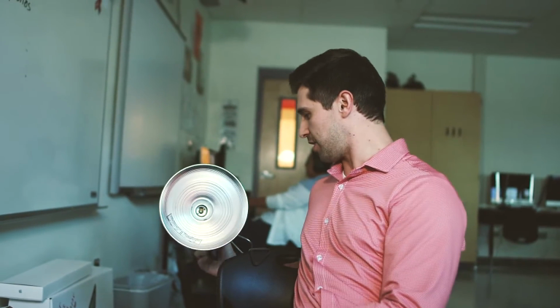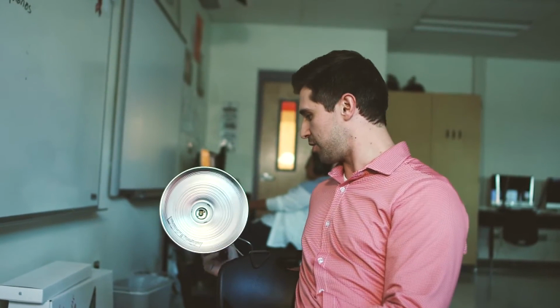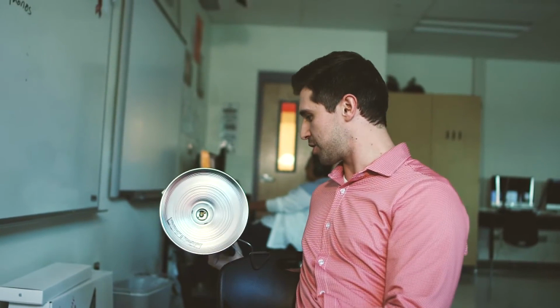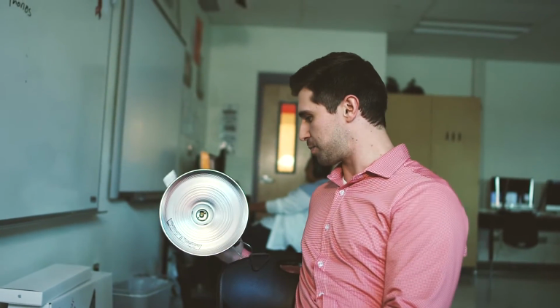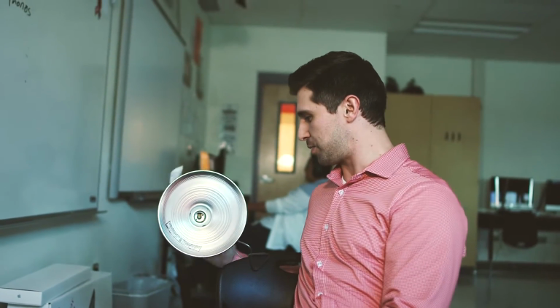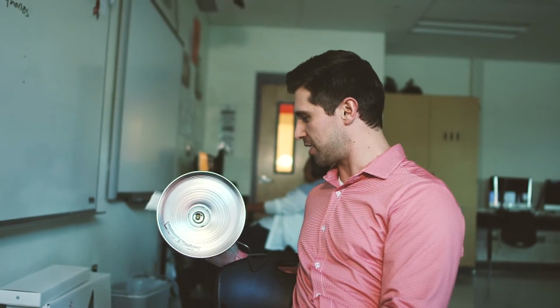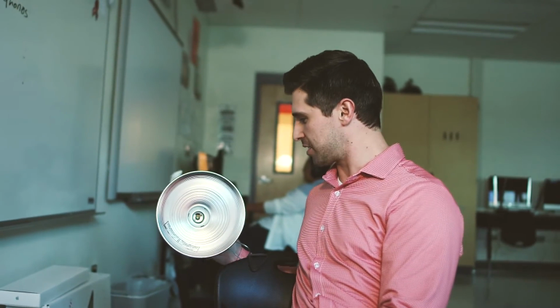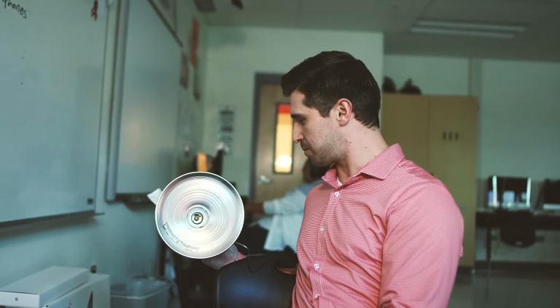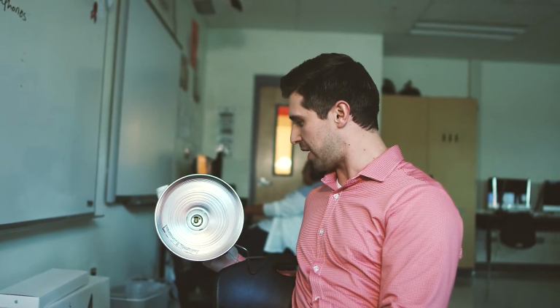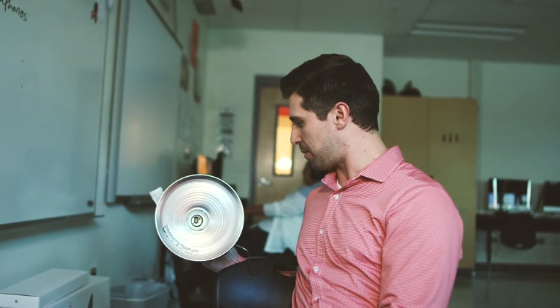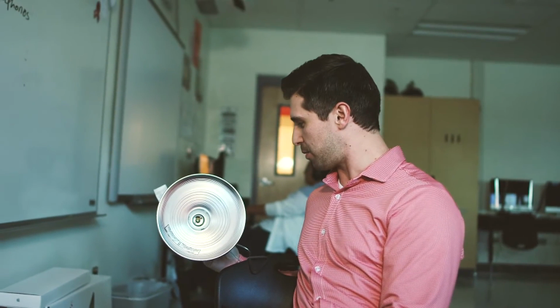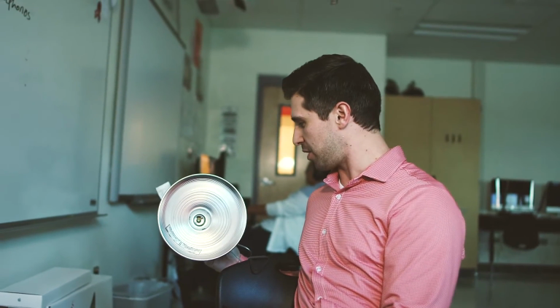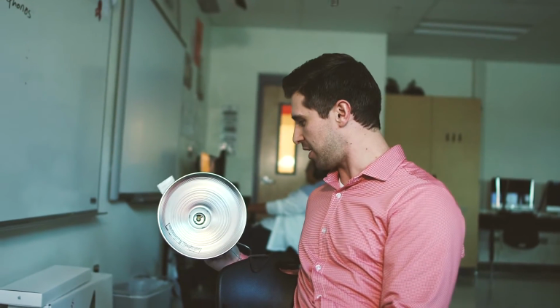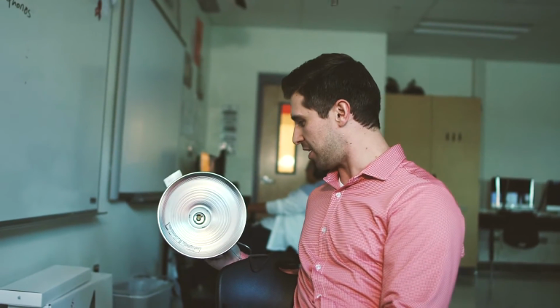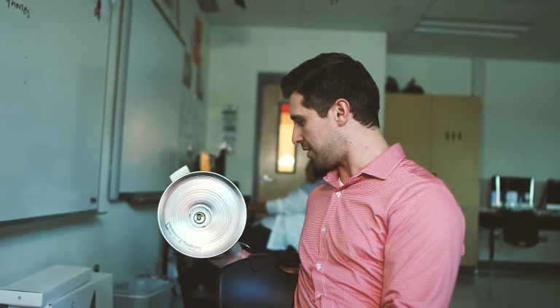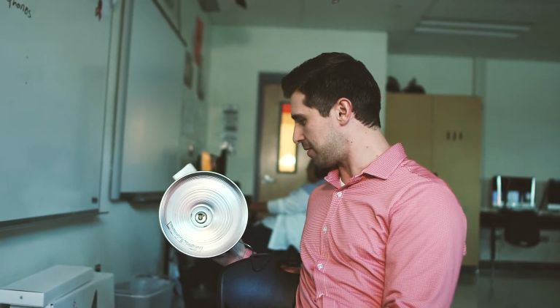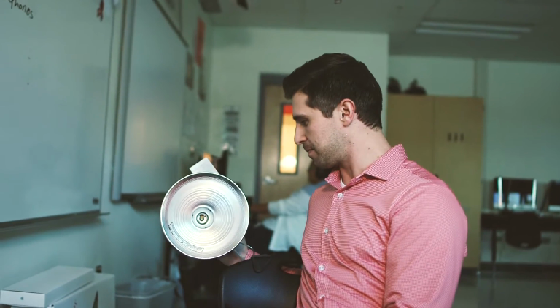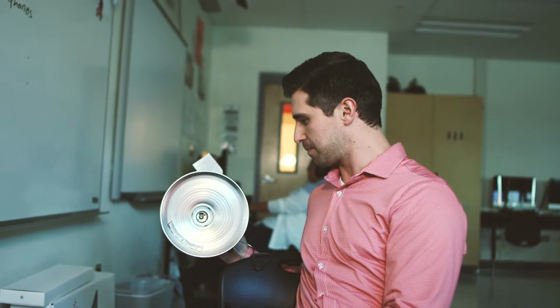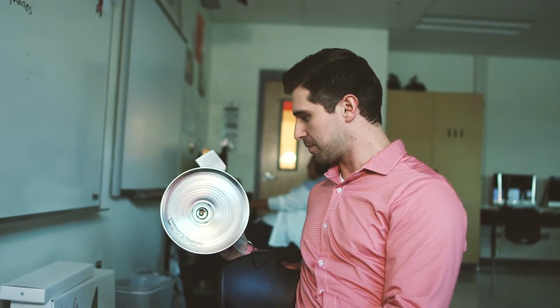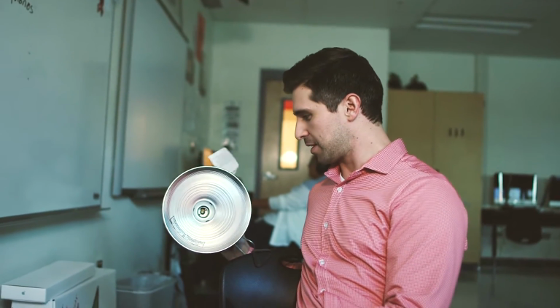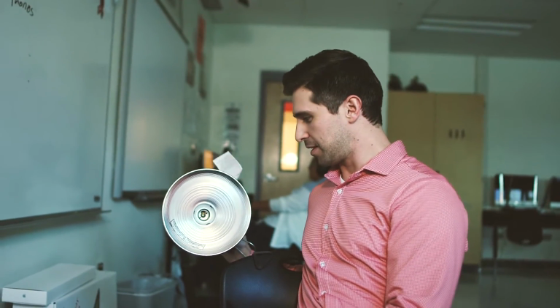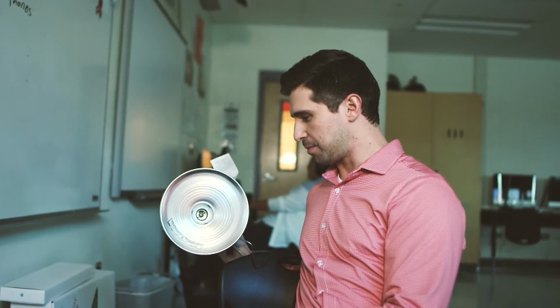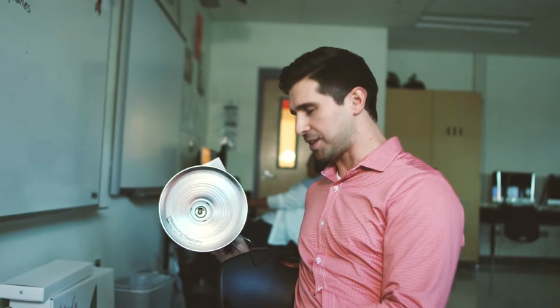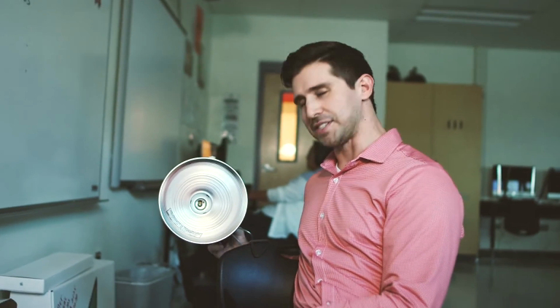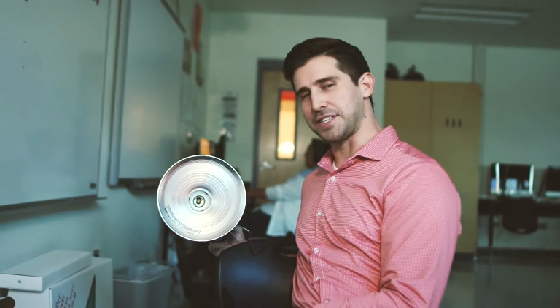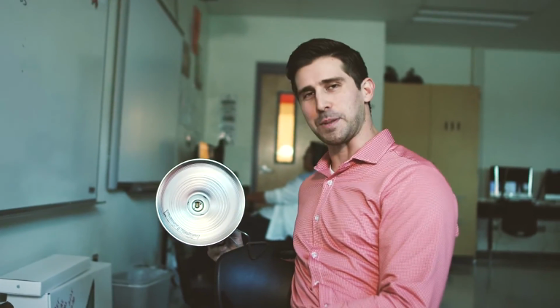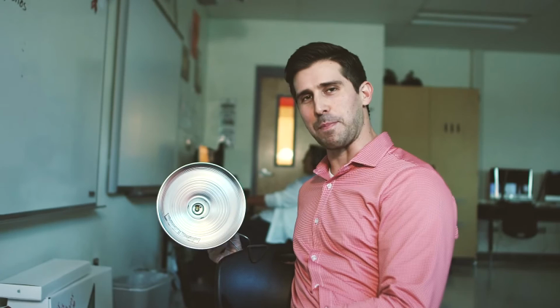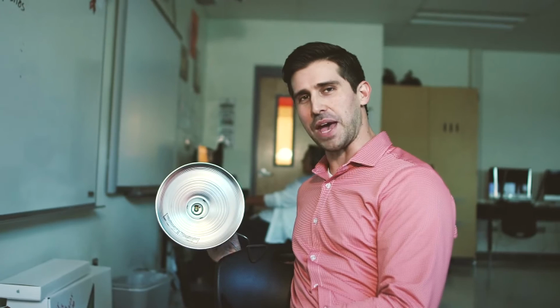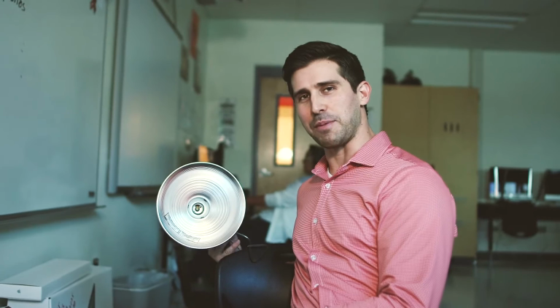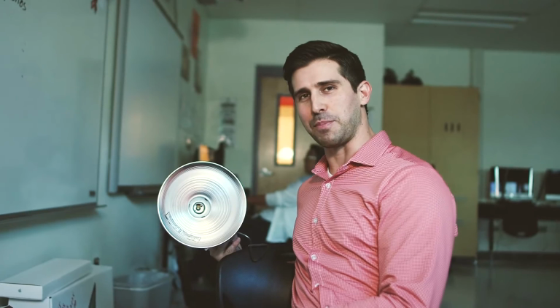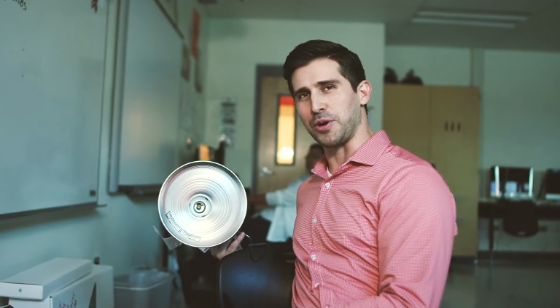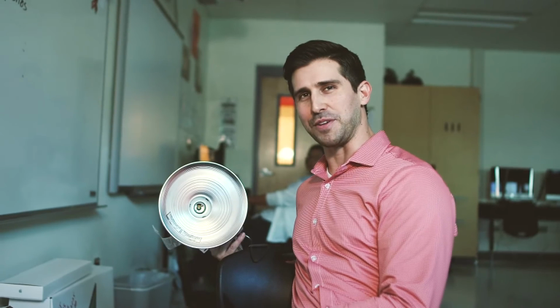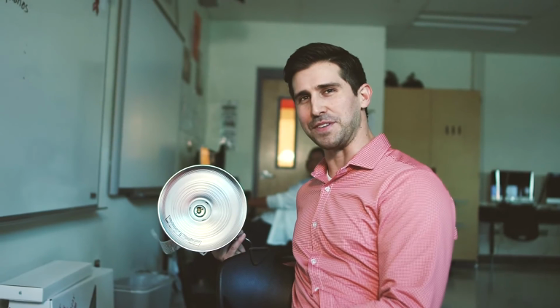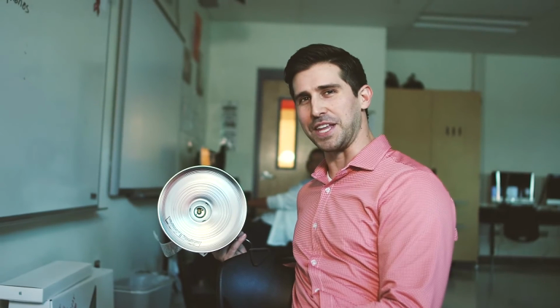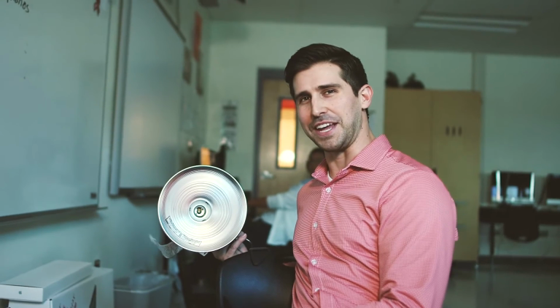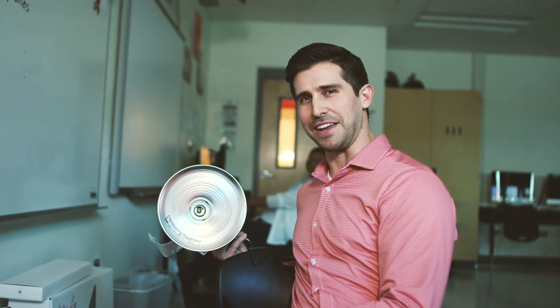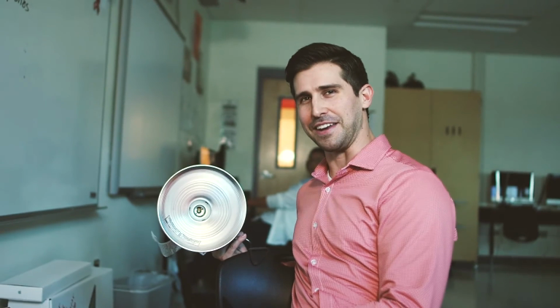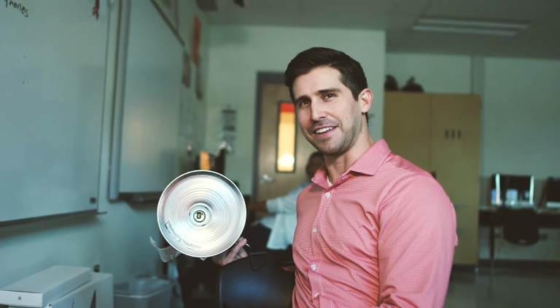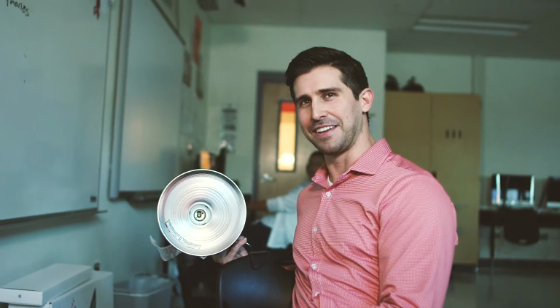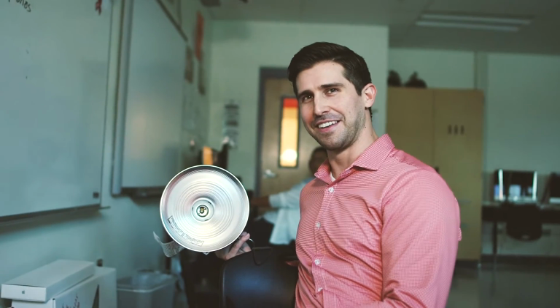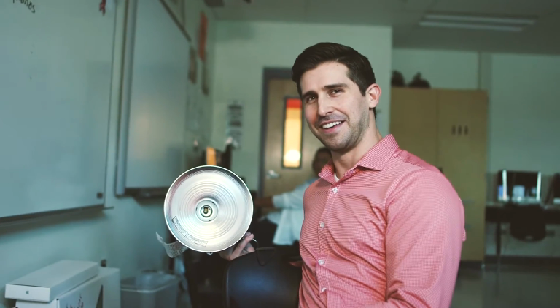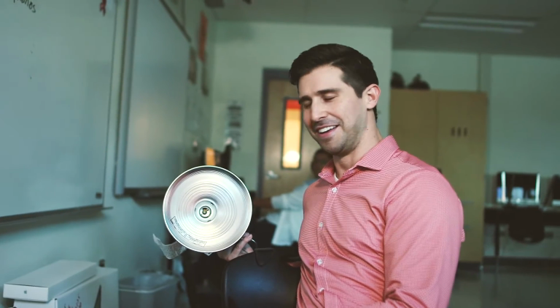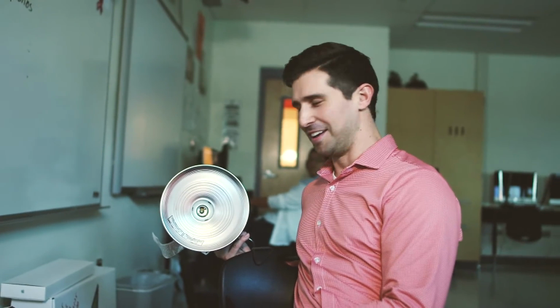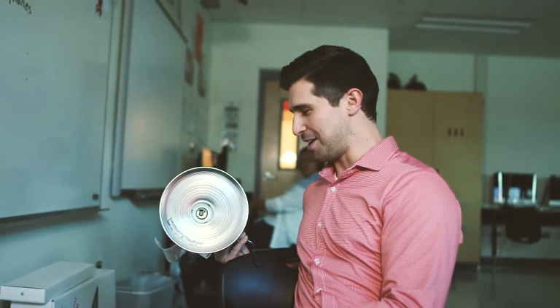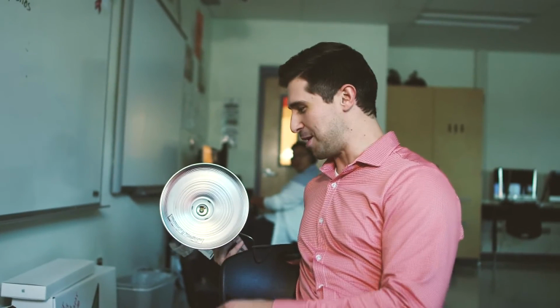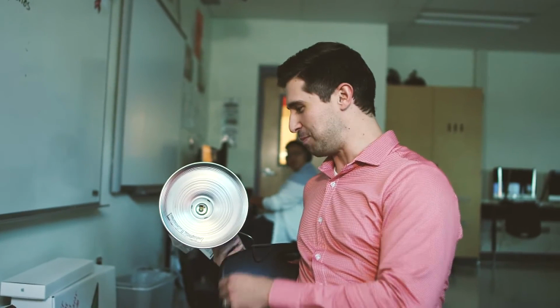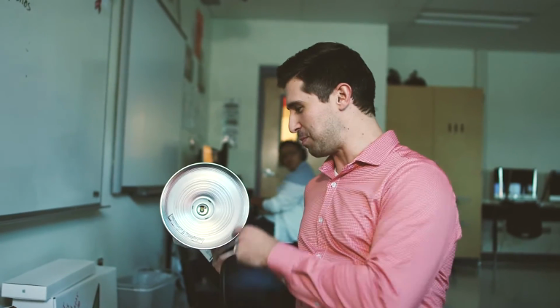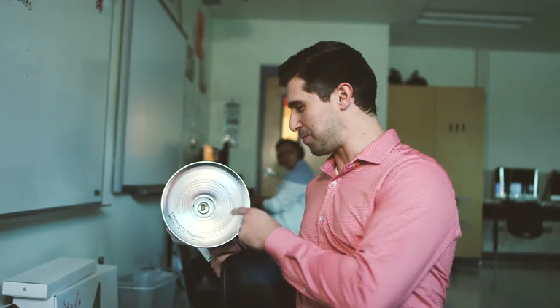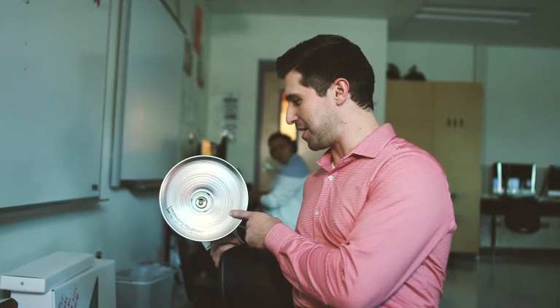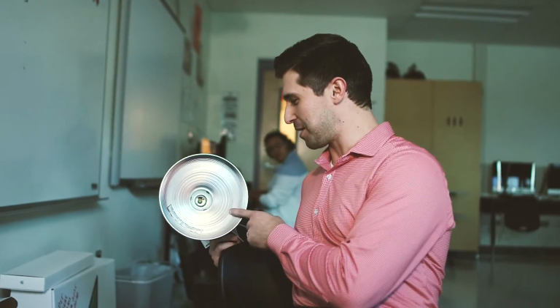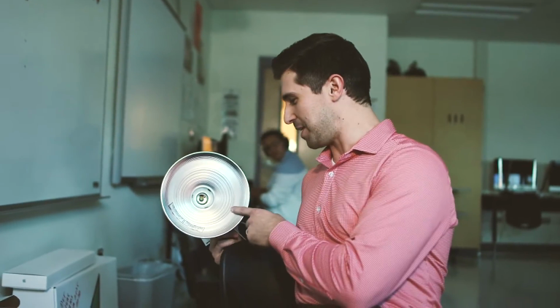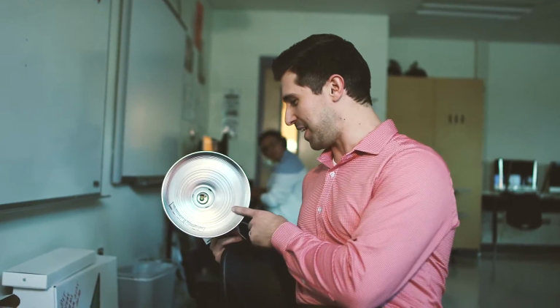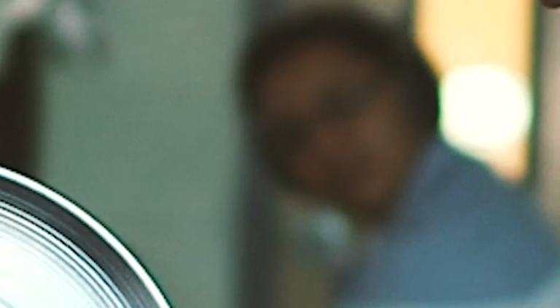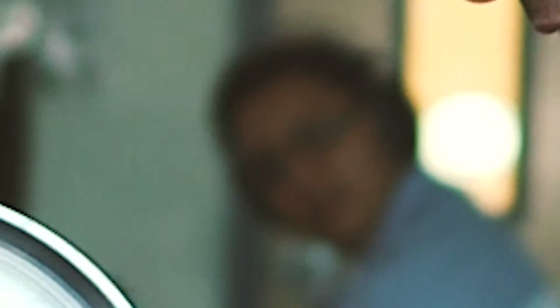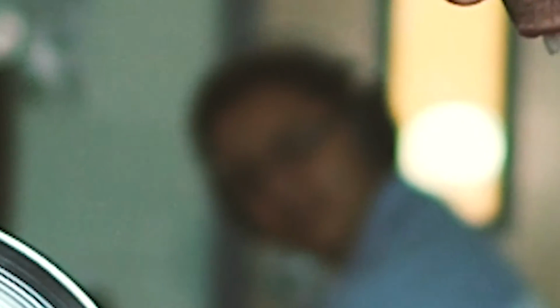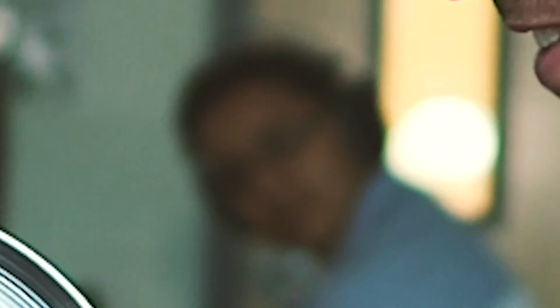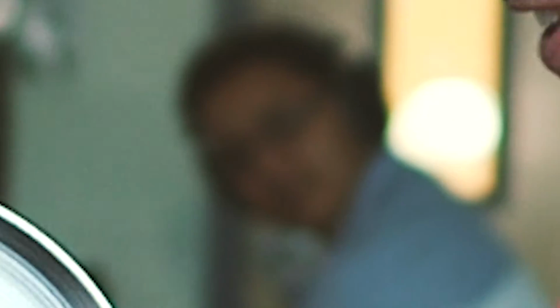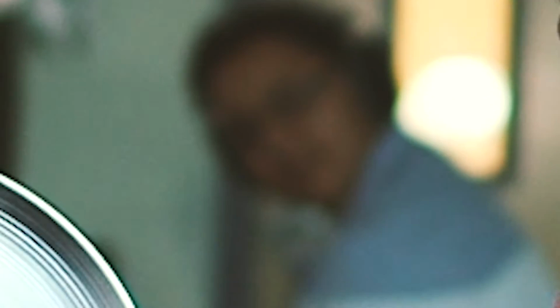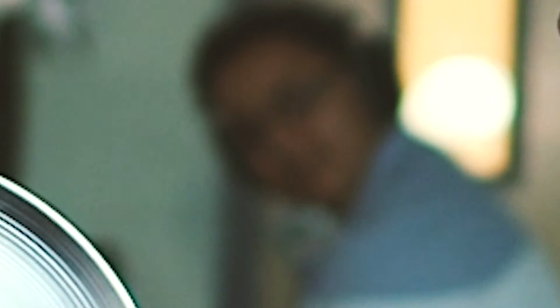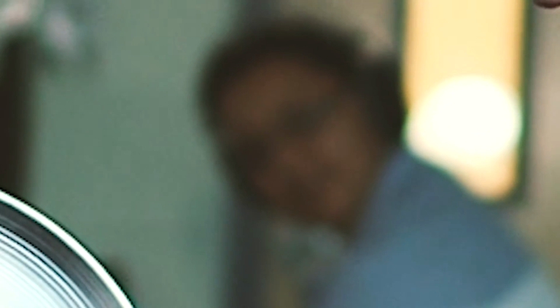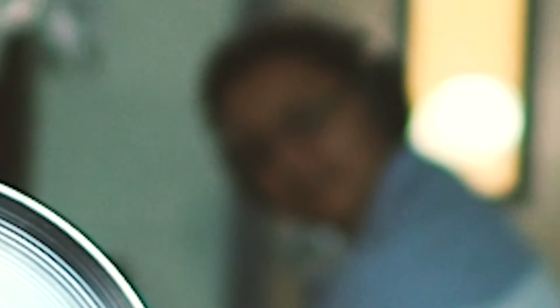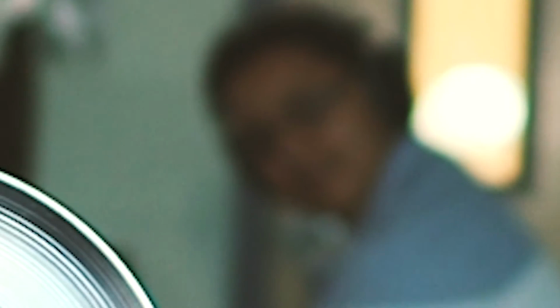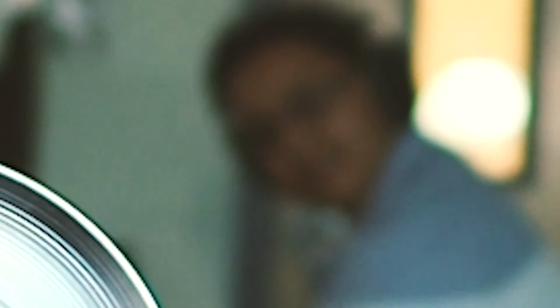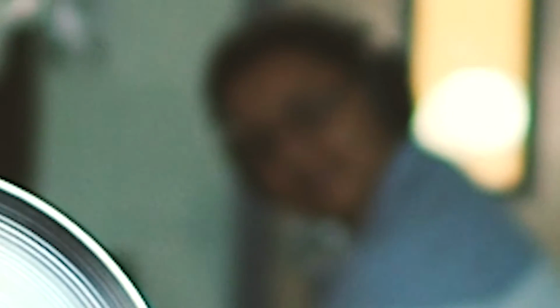Then you just plug this bad boy in, because he's a bad boy of lighting. You plug him in and then you're good to go.